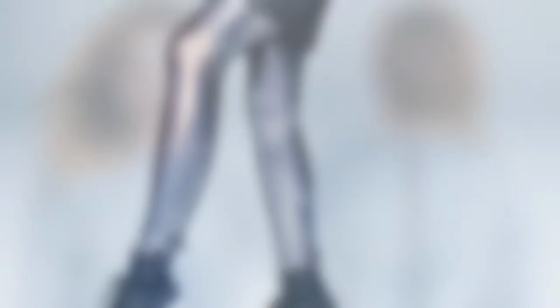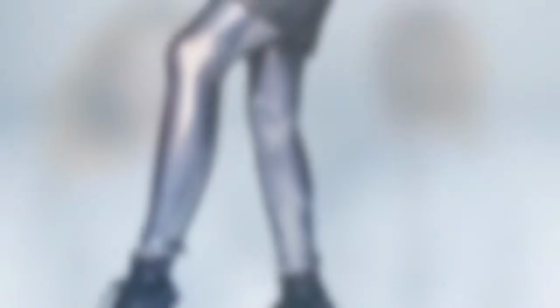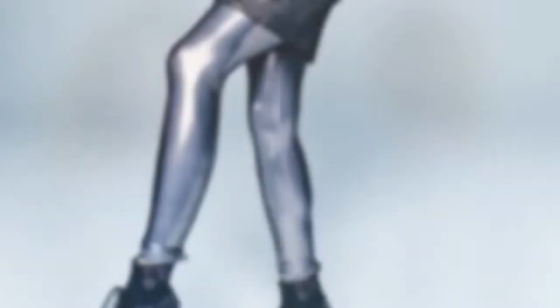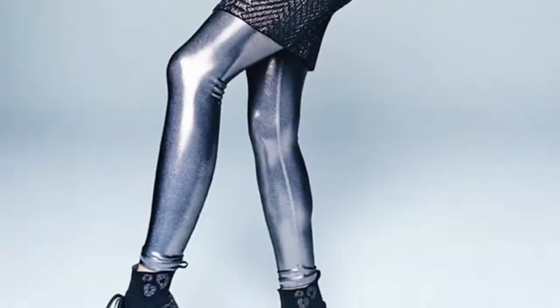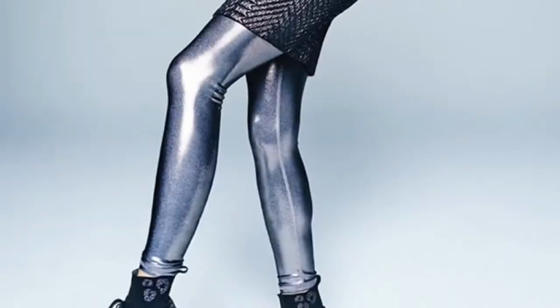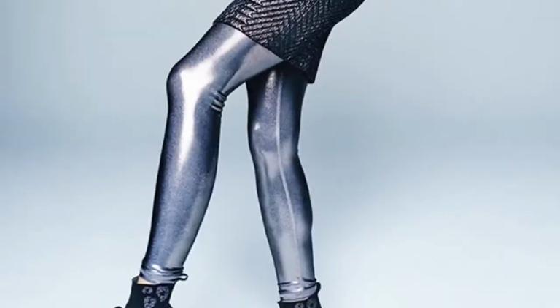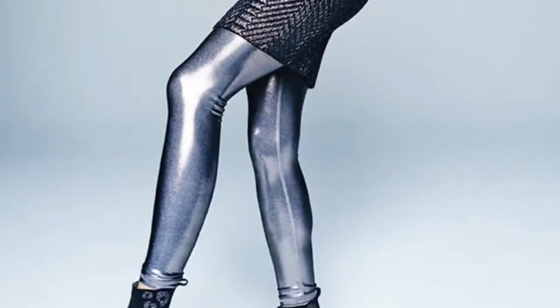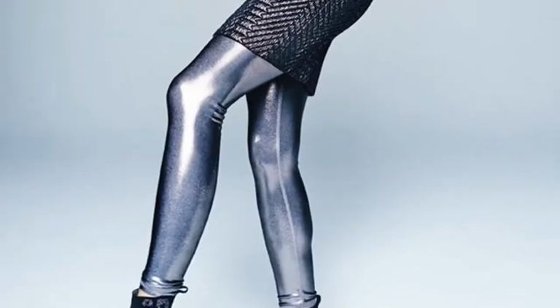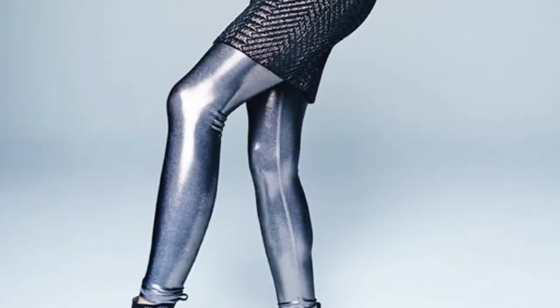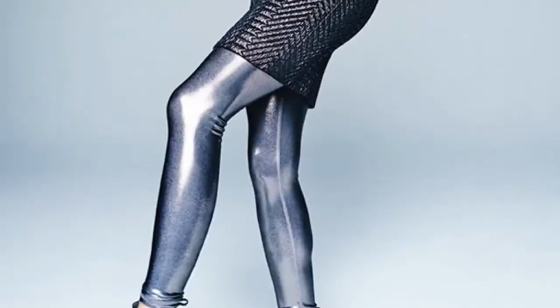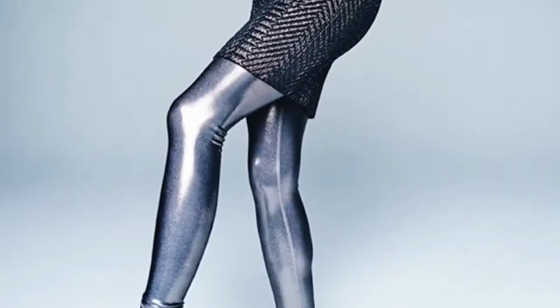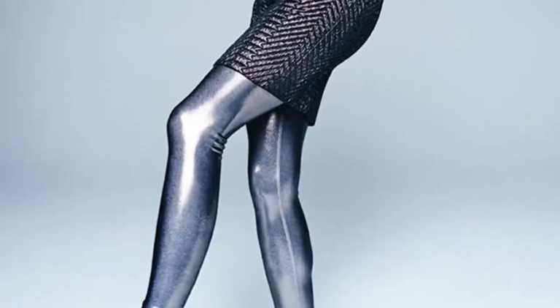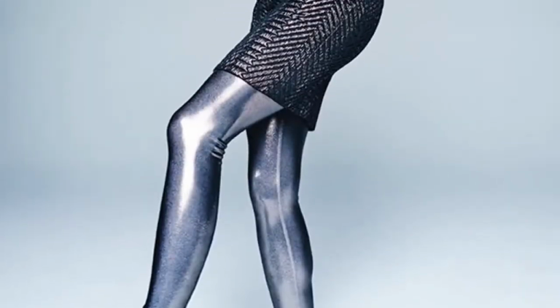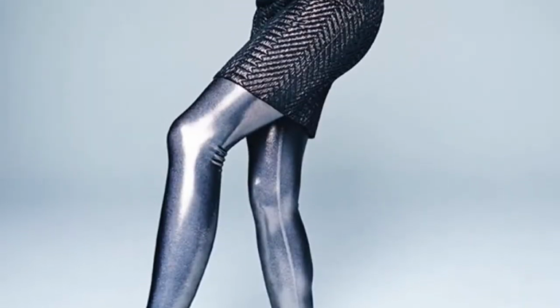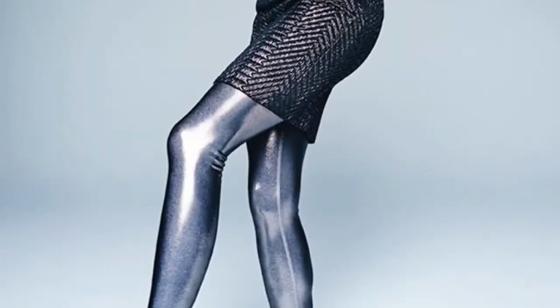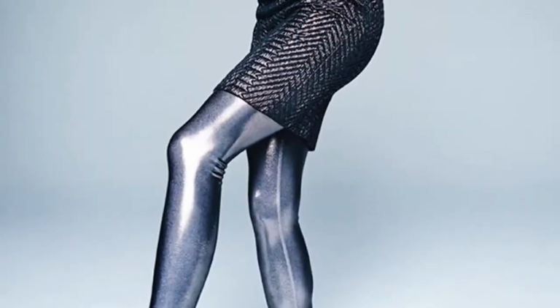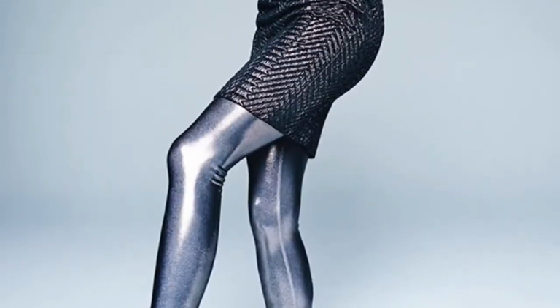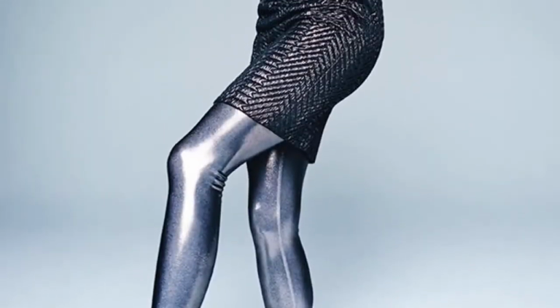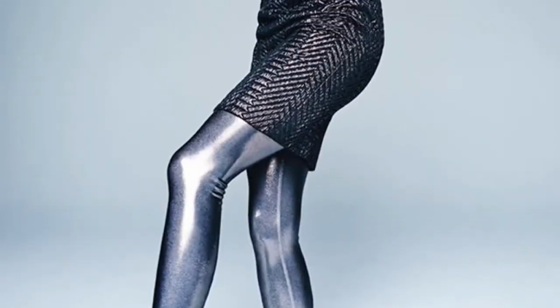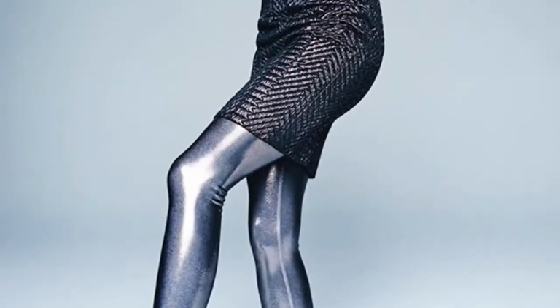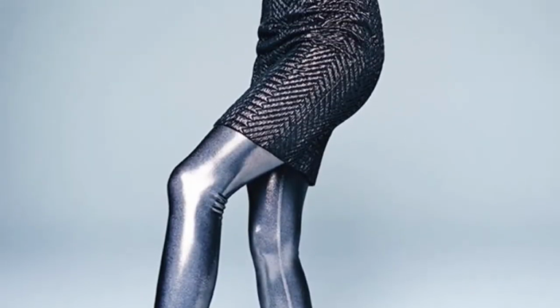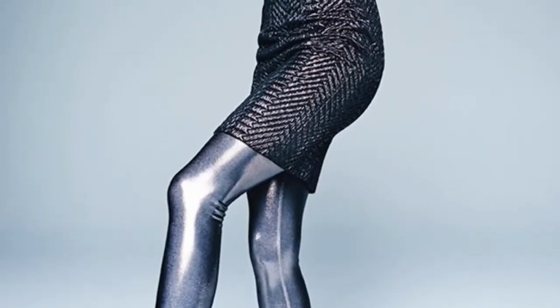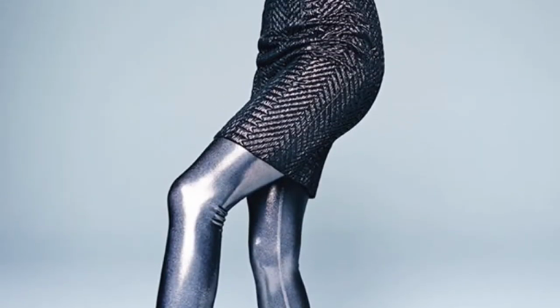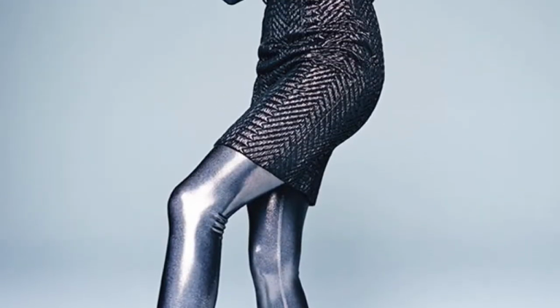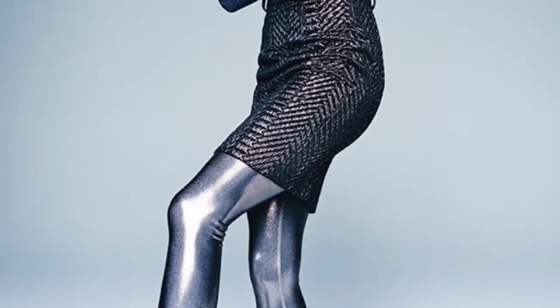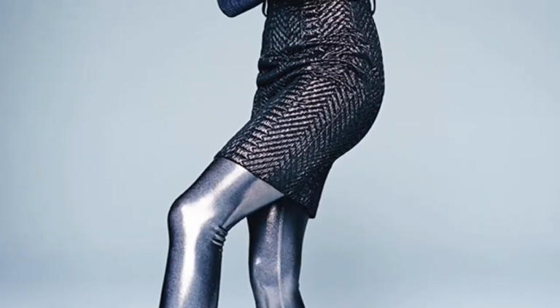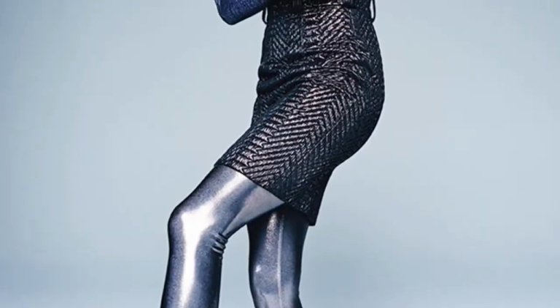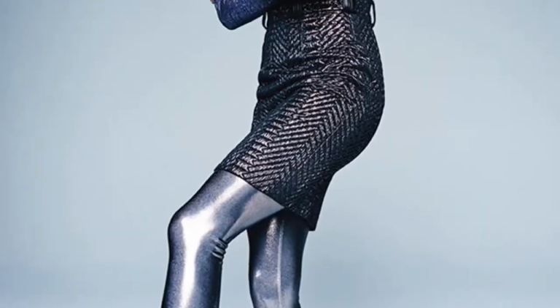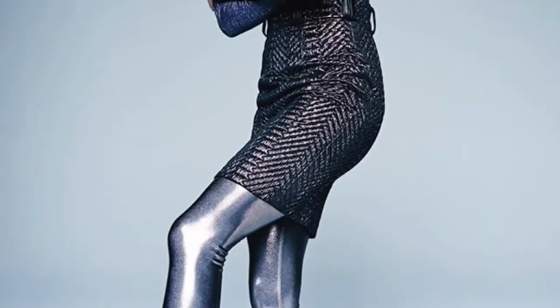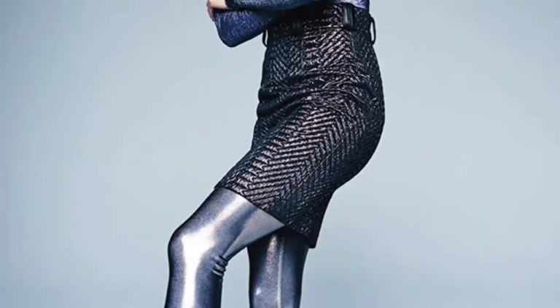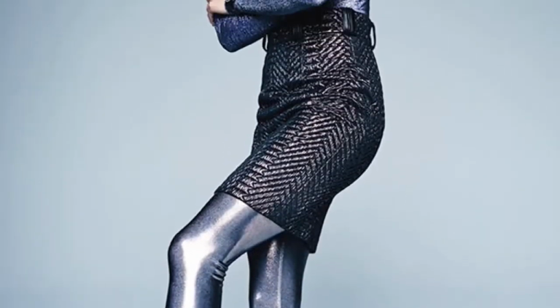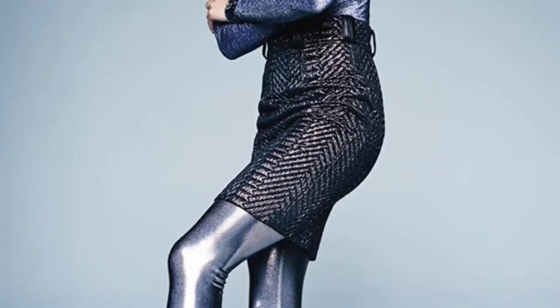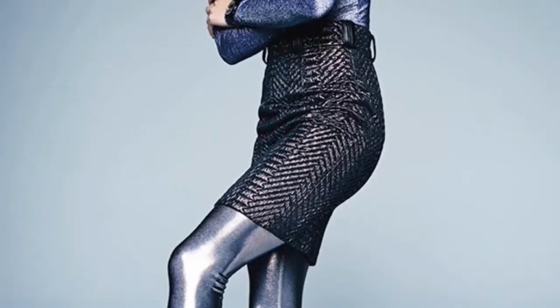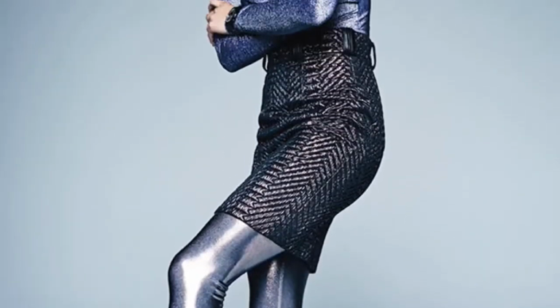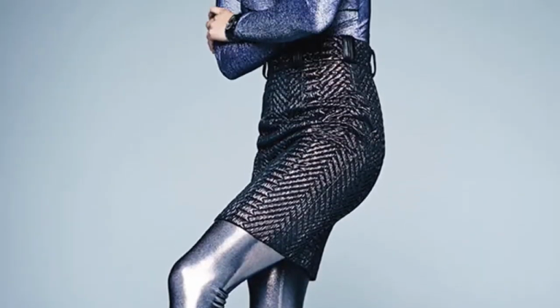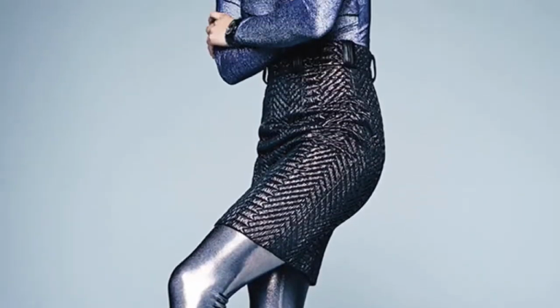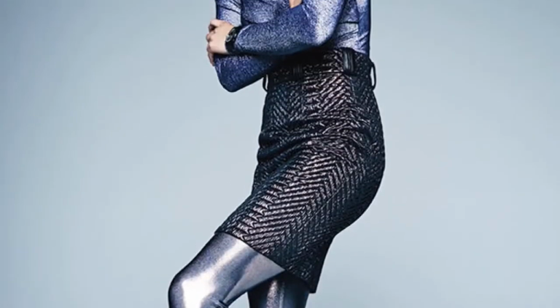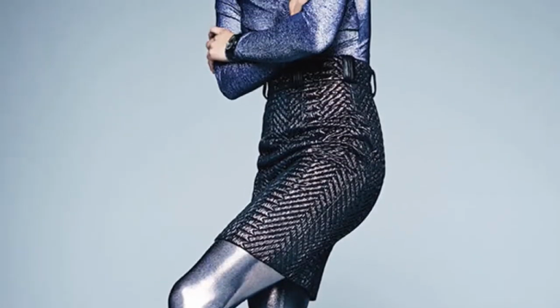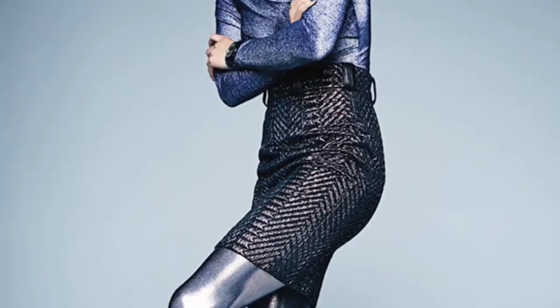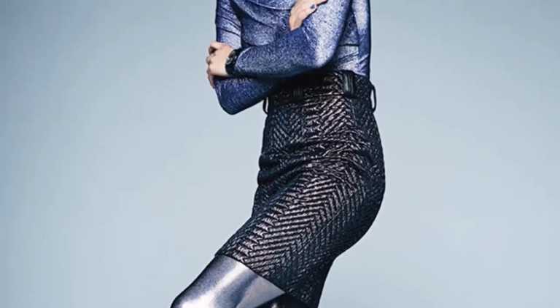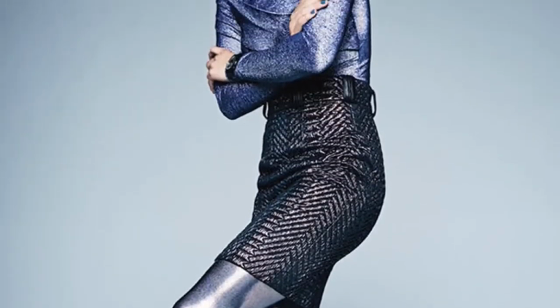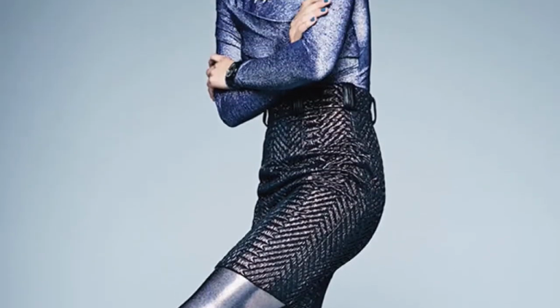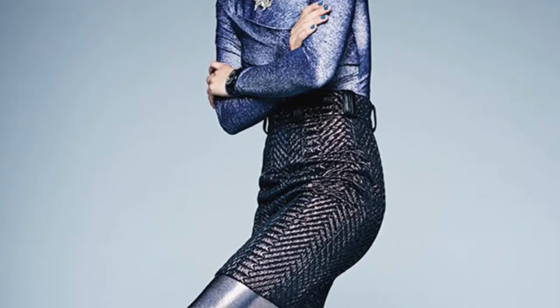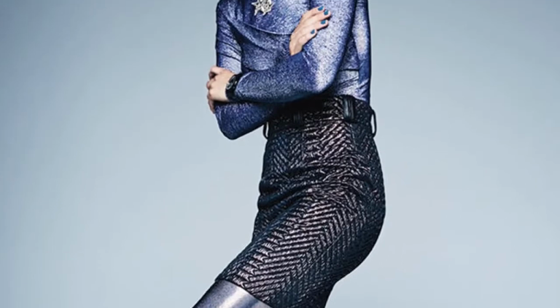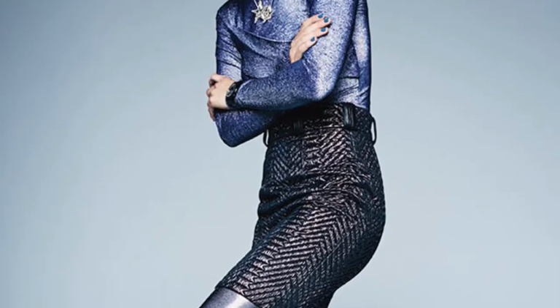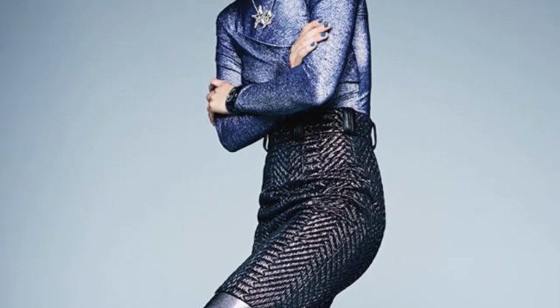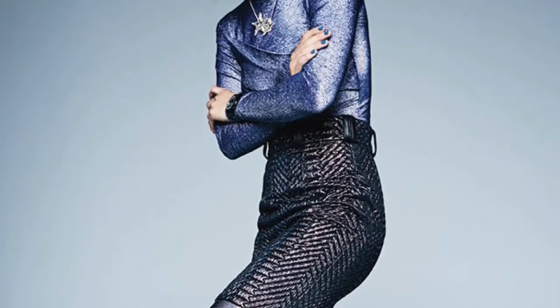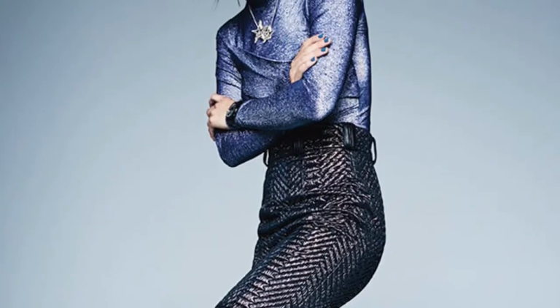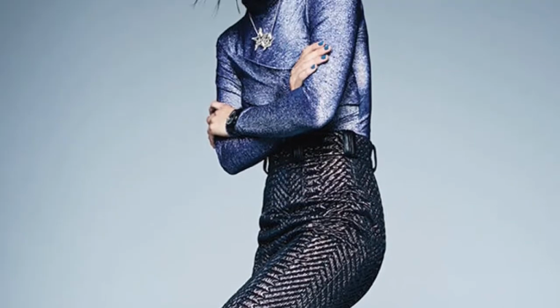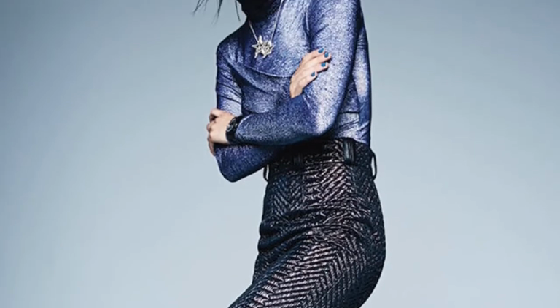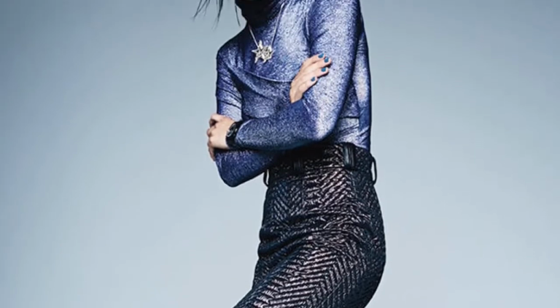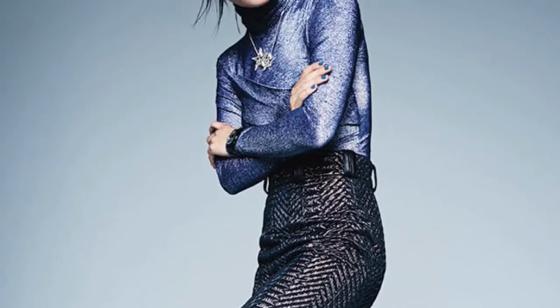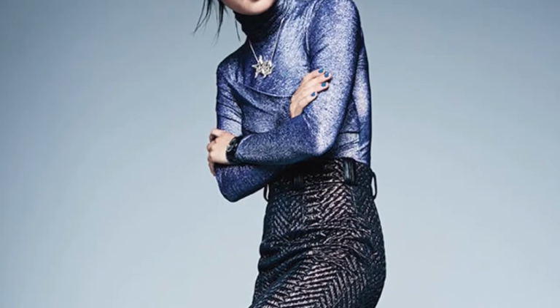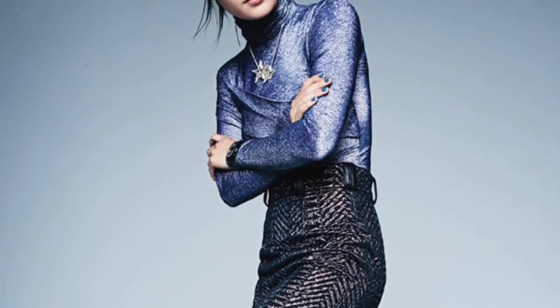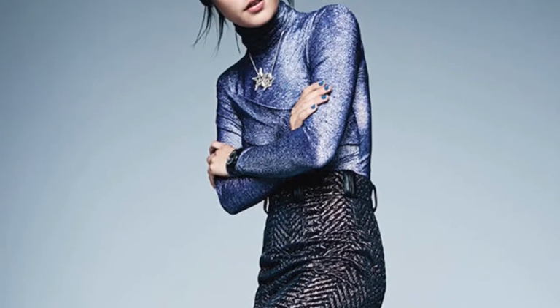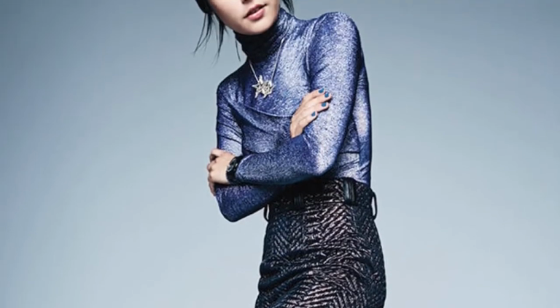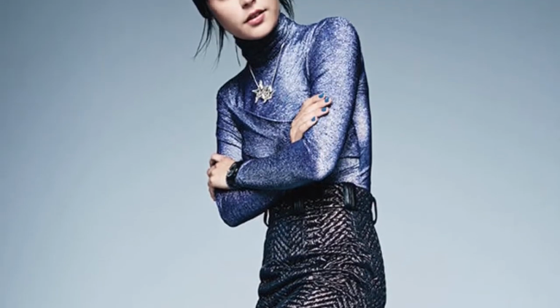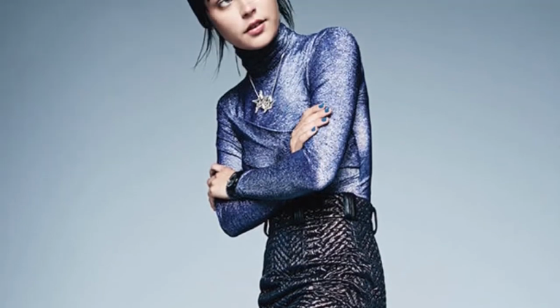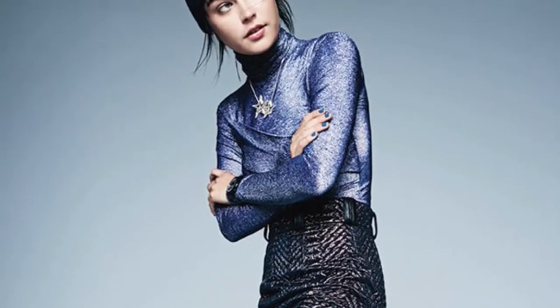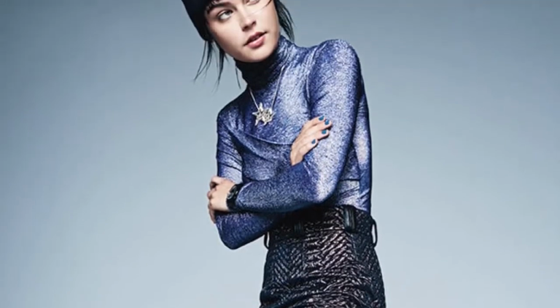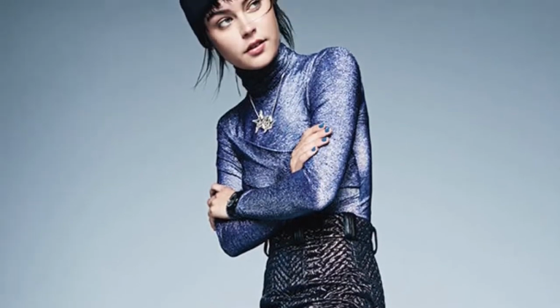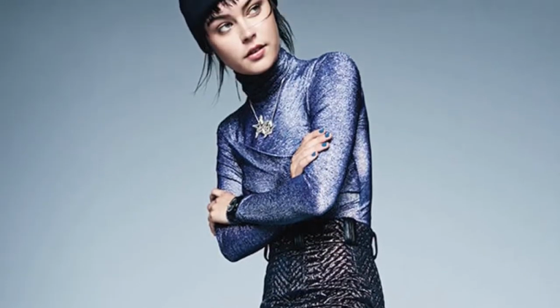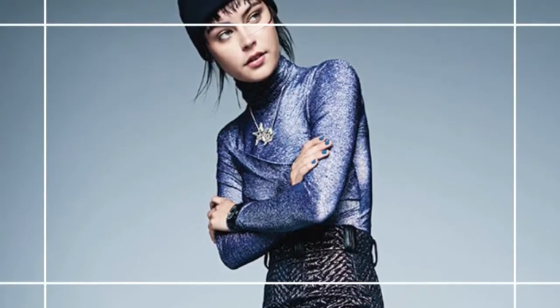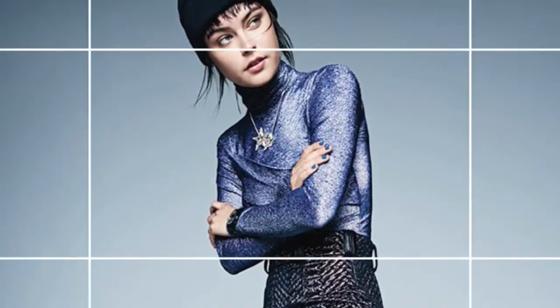Silver. Sub in metallic workout leggings for regular tights to make a night out ensemble shine even brighter.